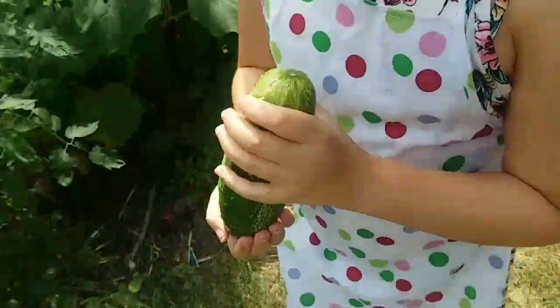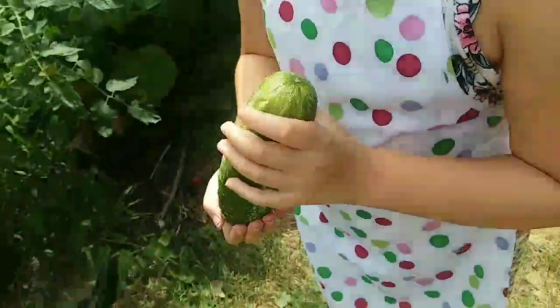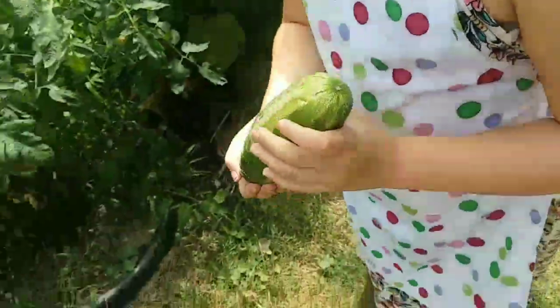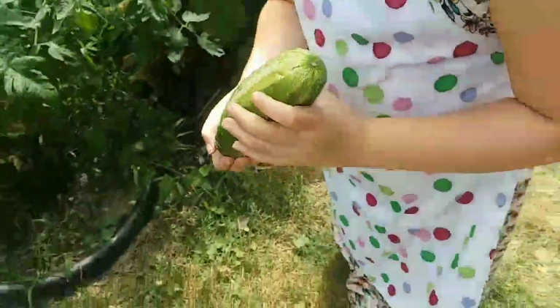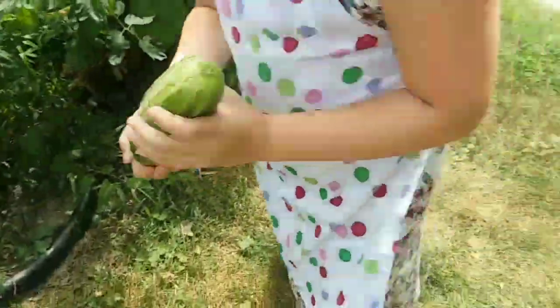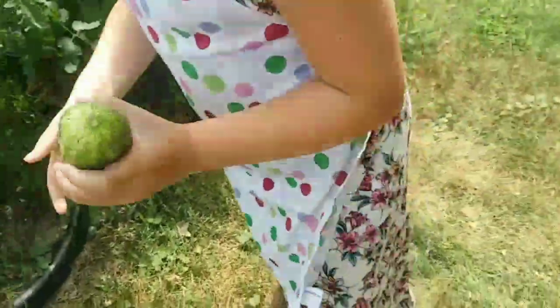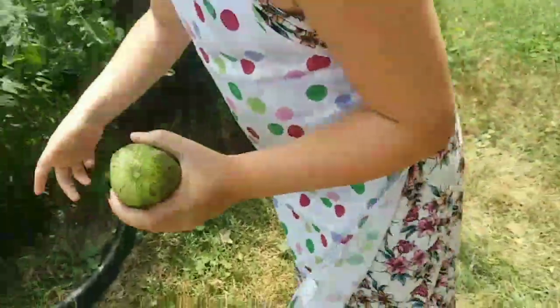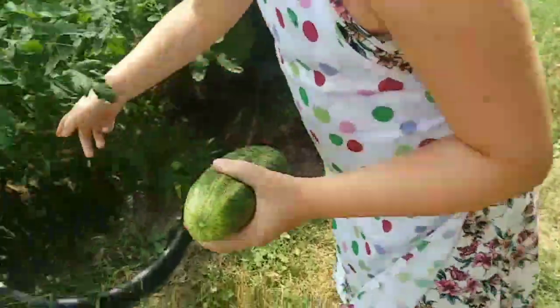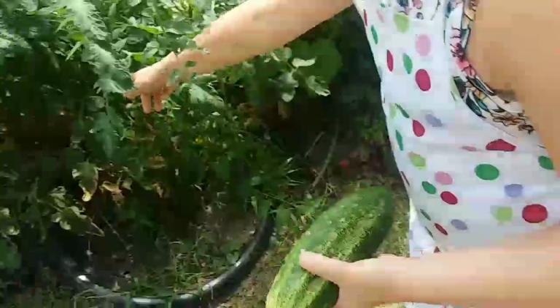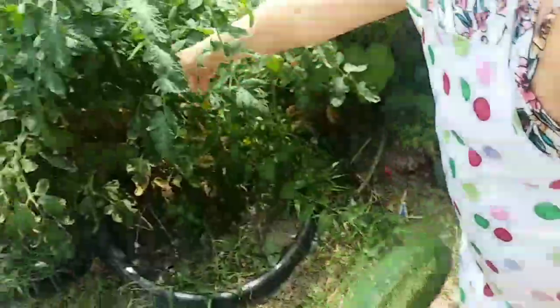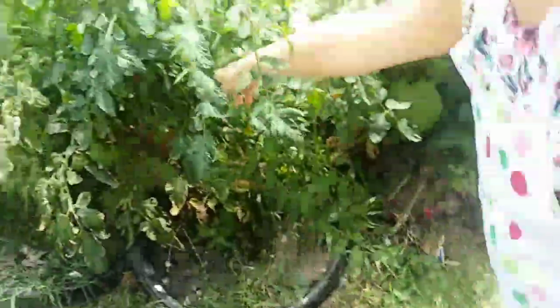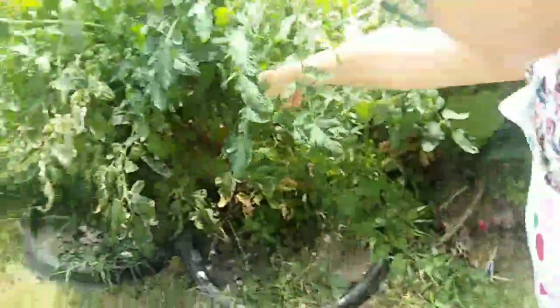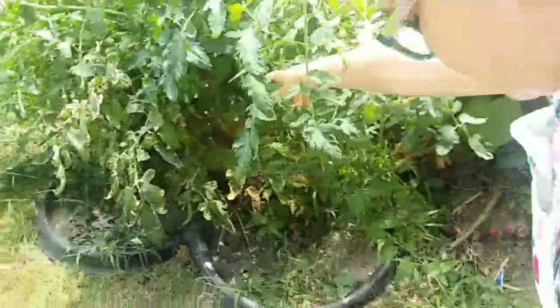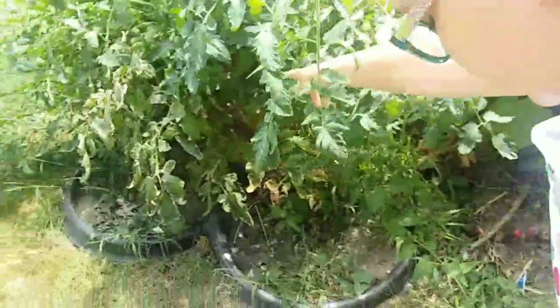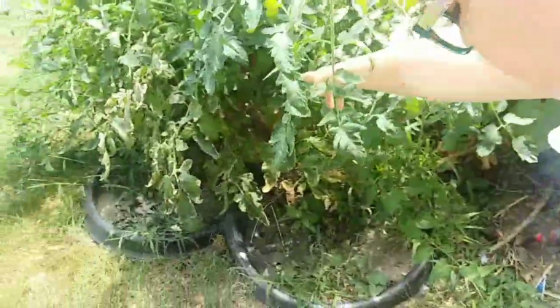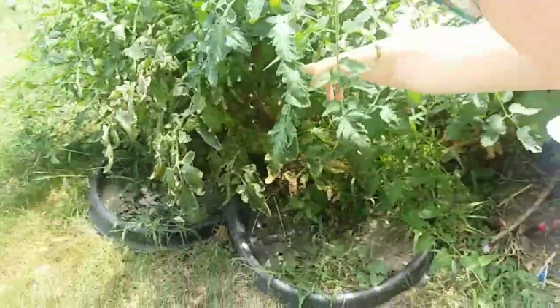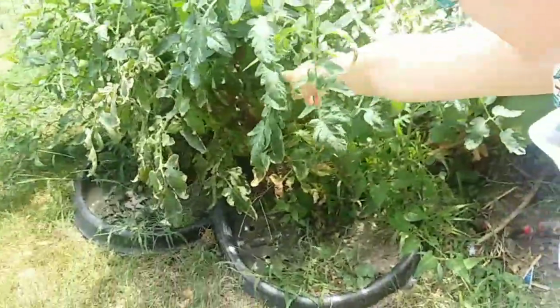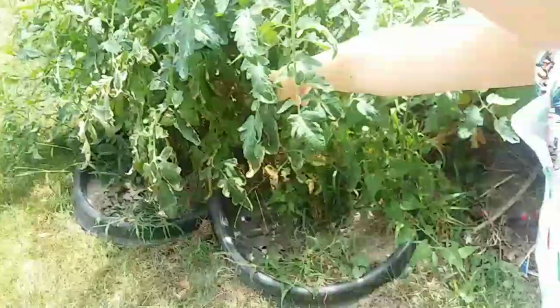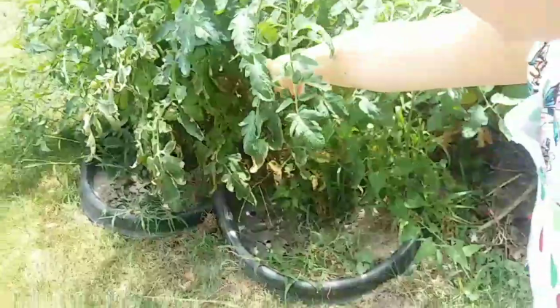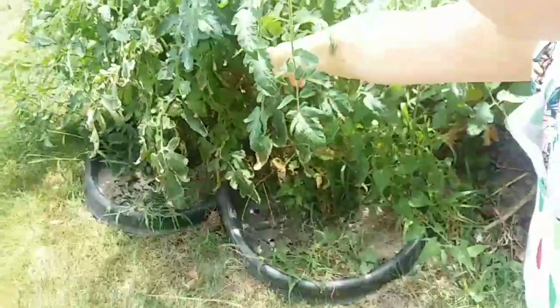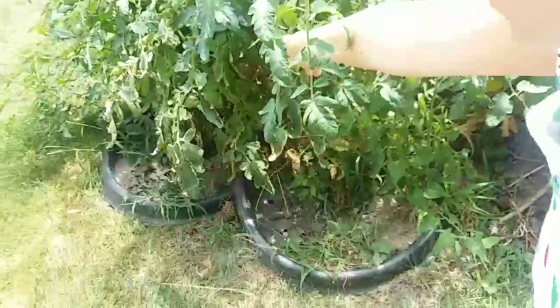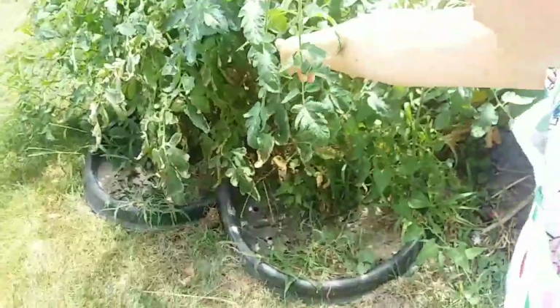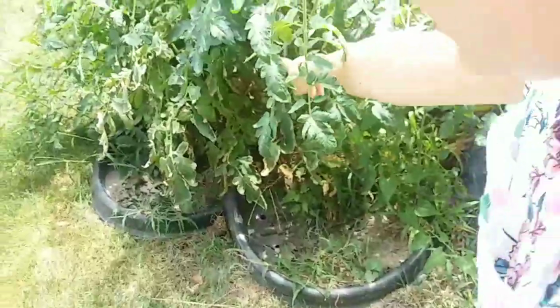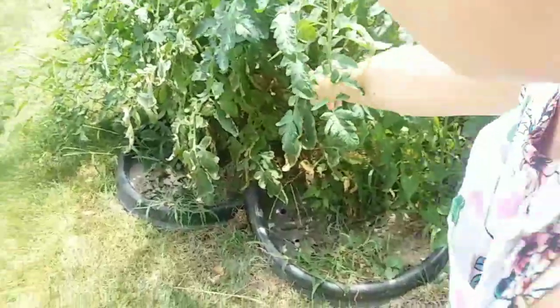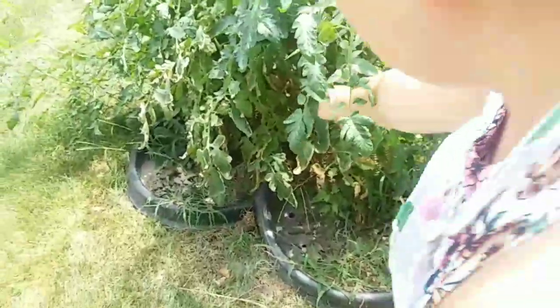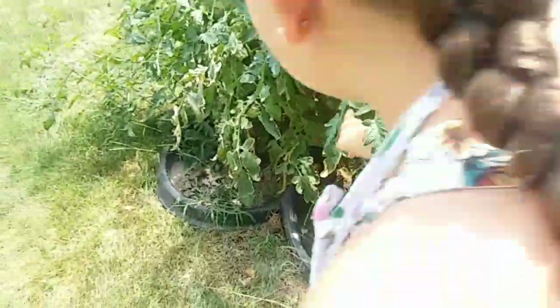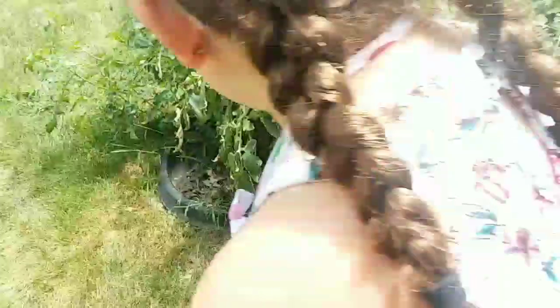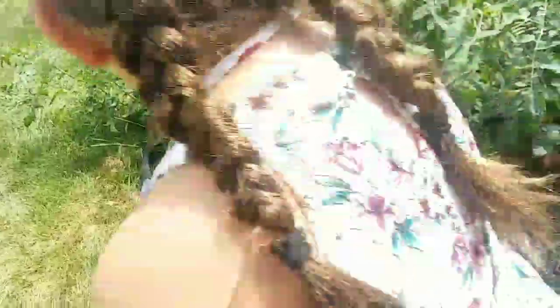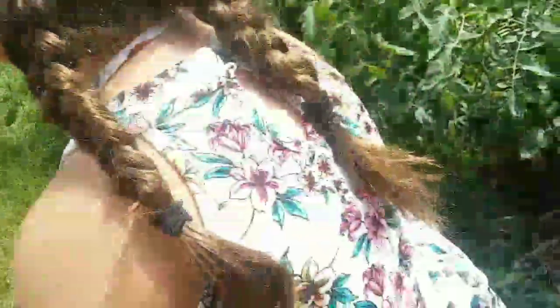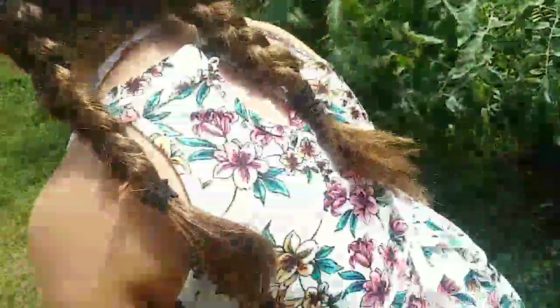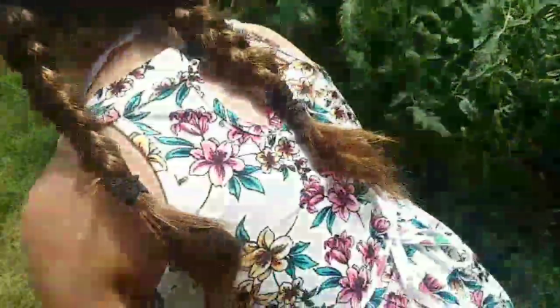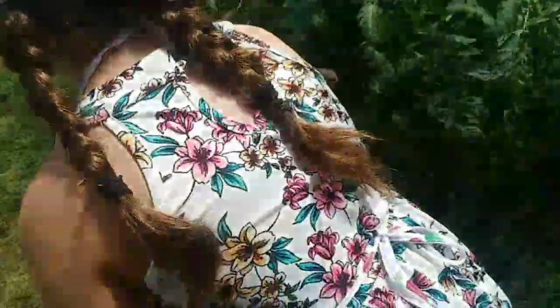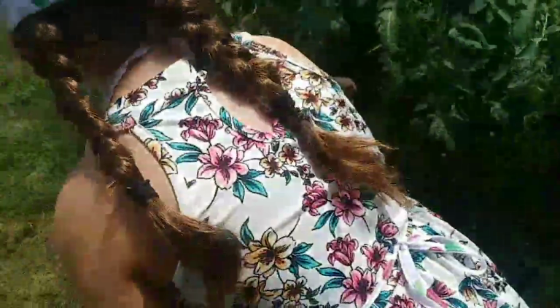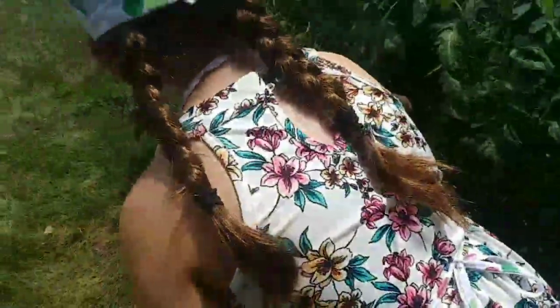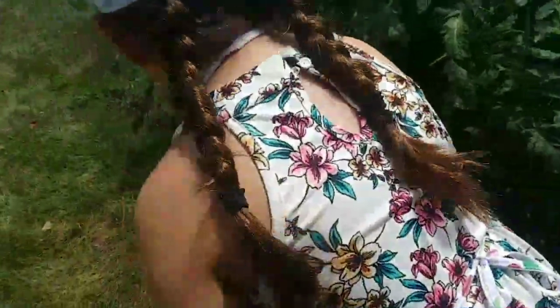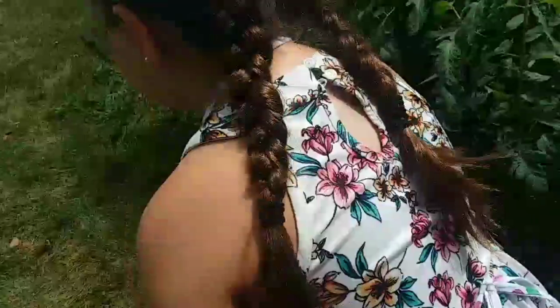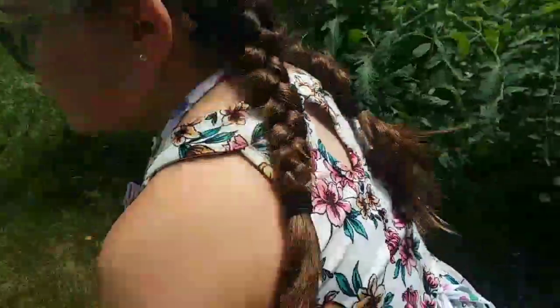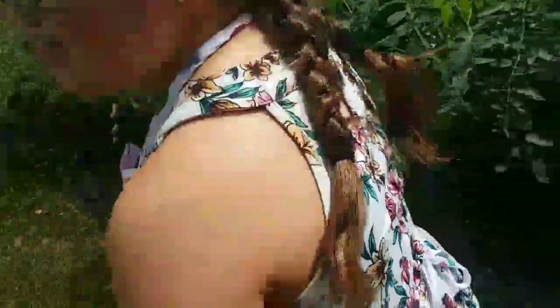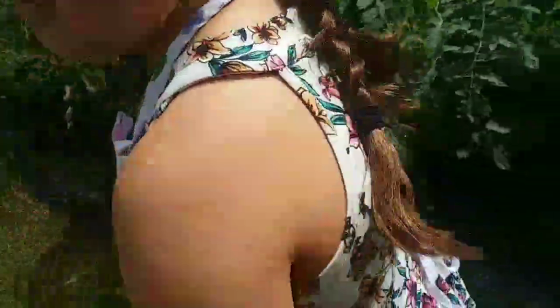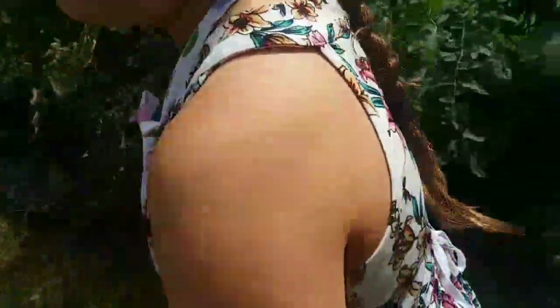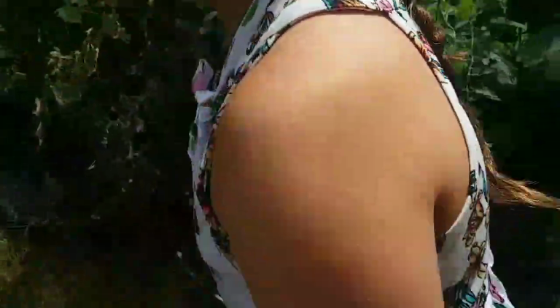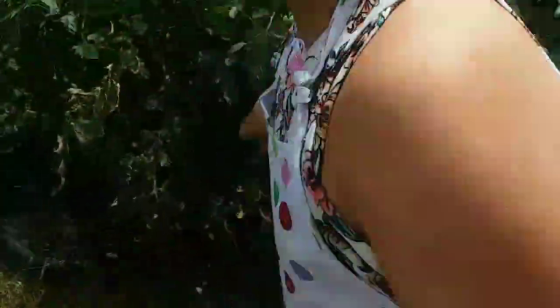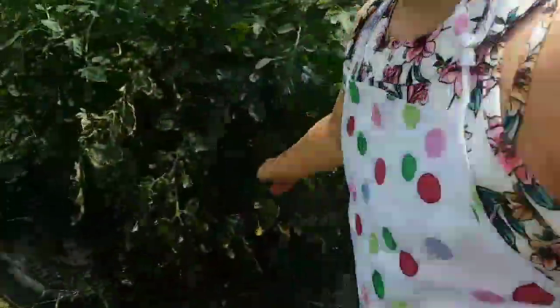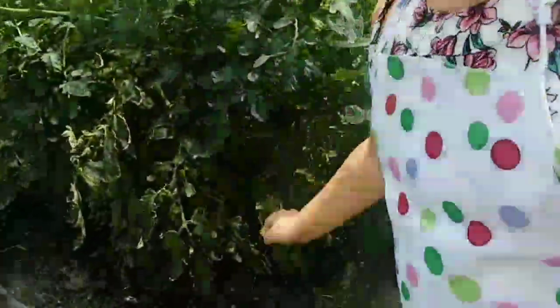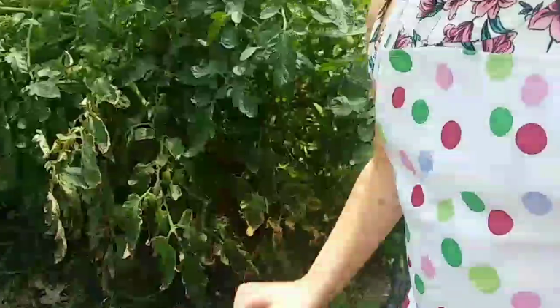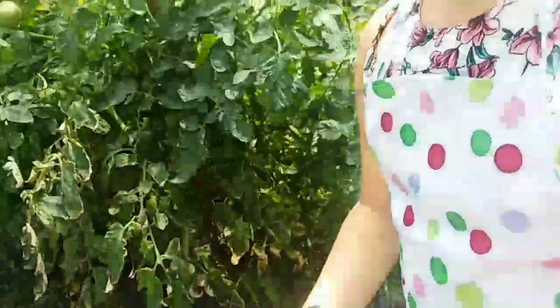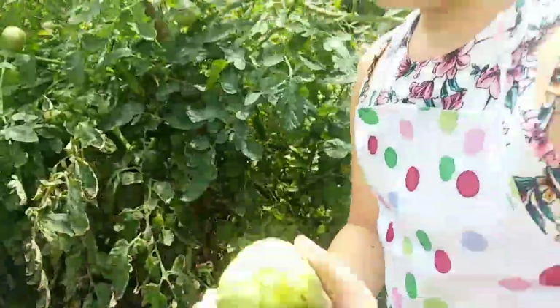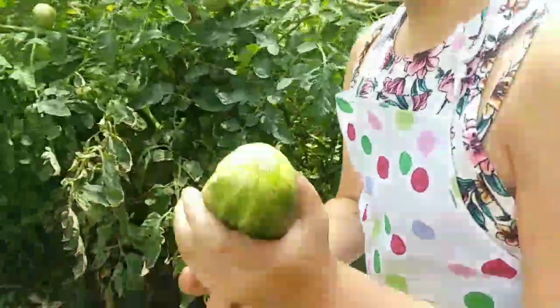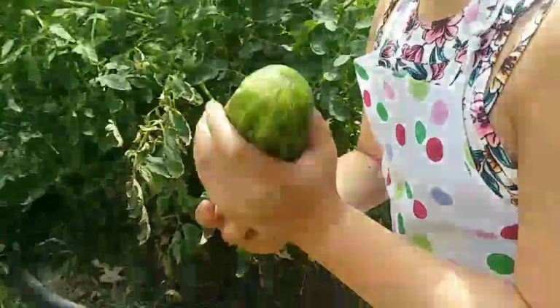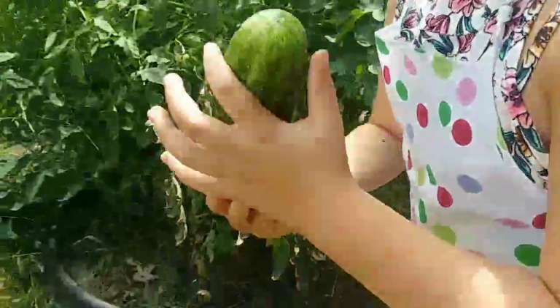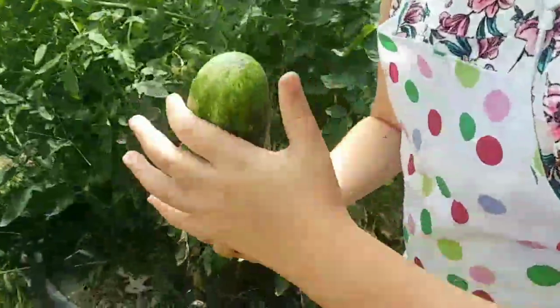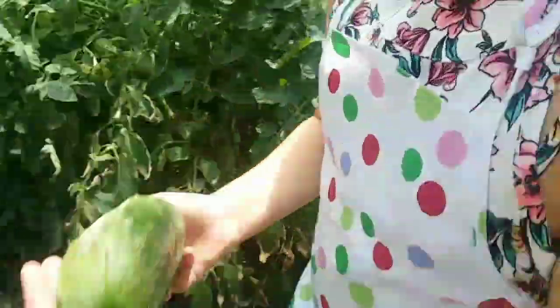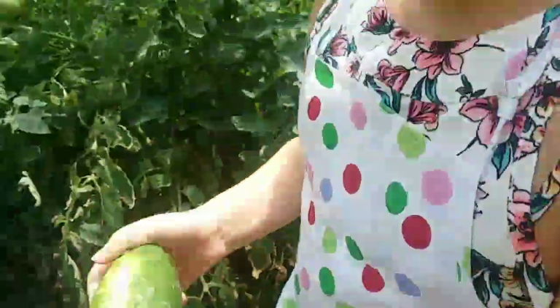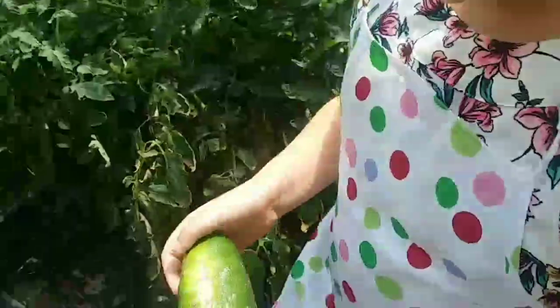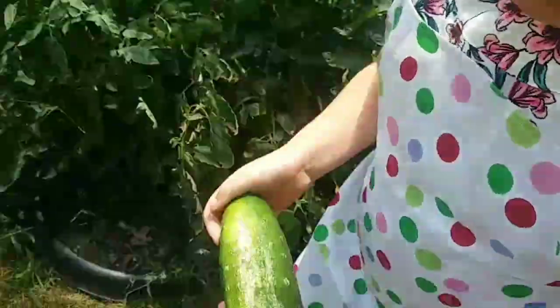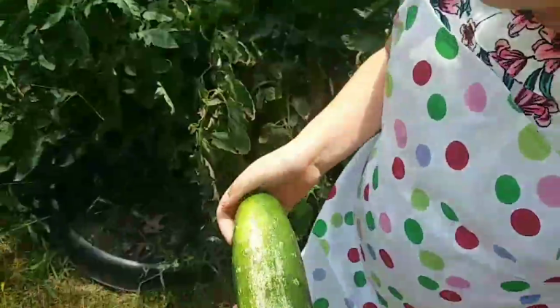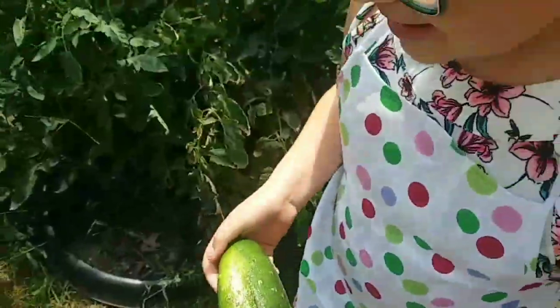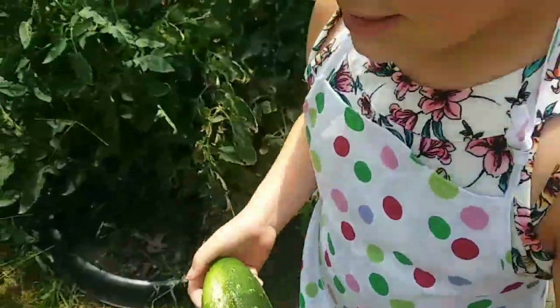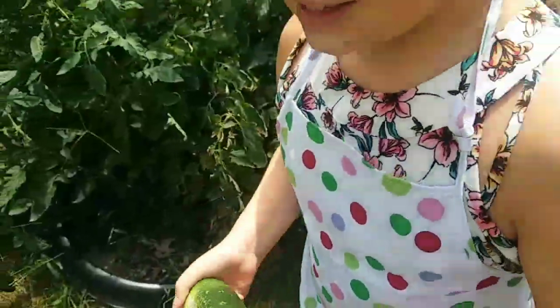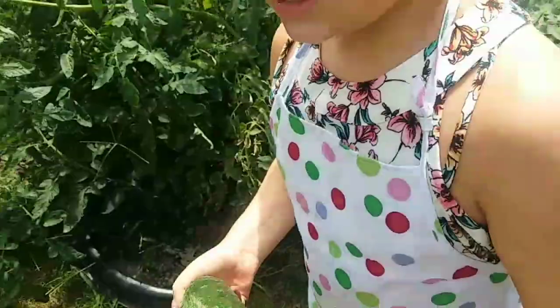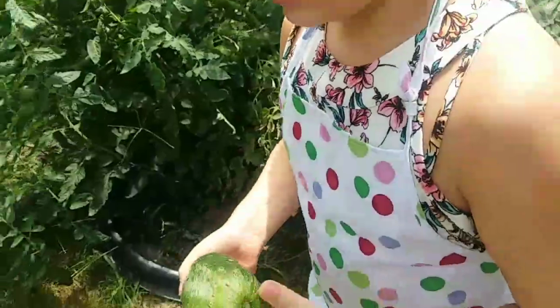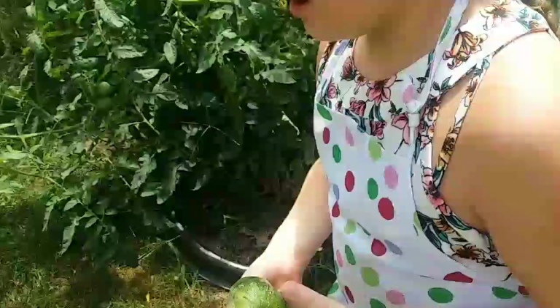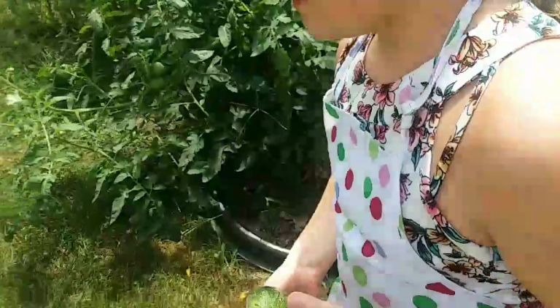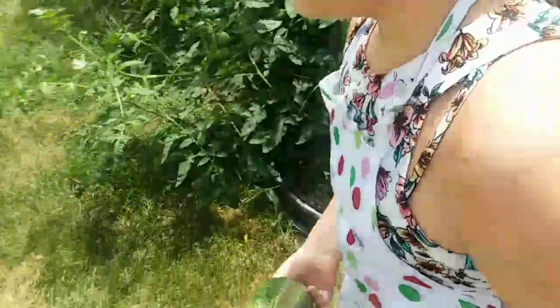Now there's some tomatoes. My sister Andrea is going to pick them. Let's go wash this off.